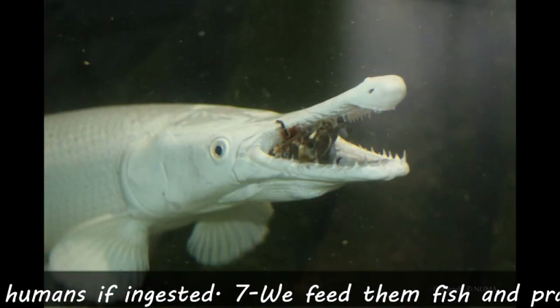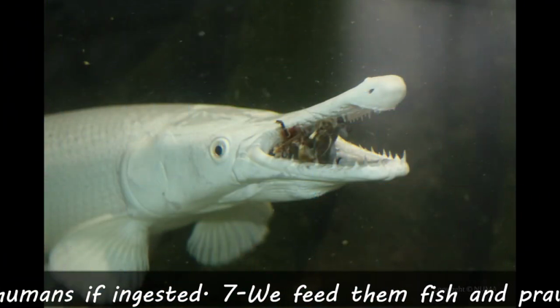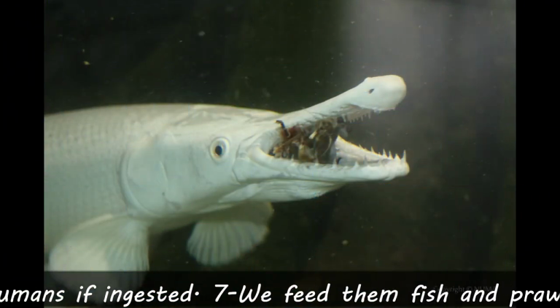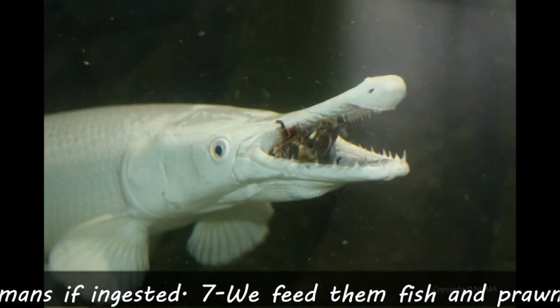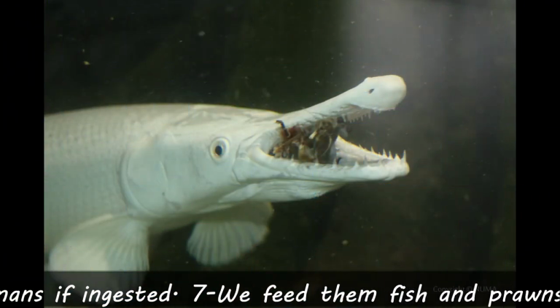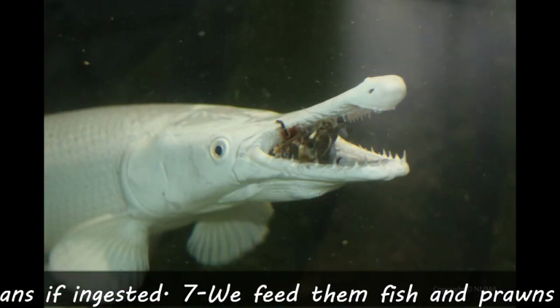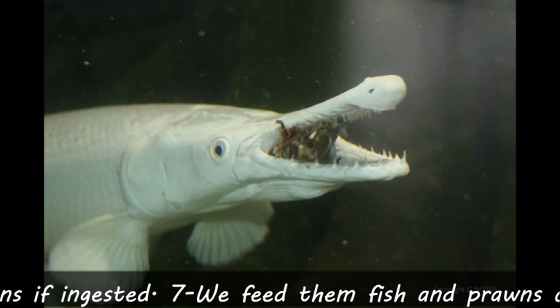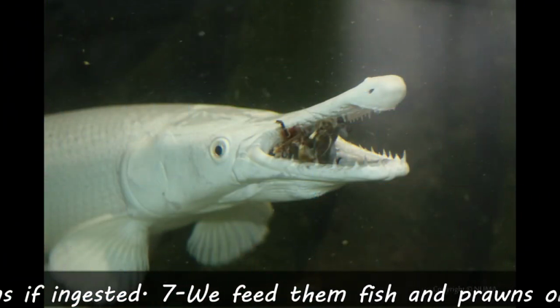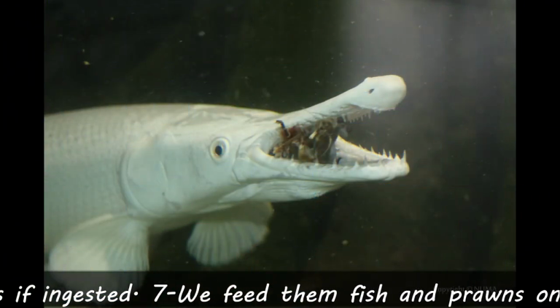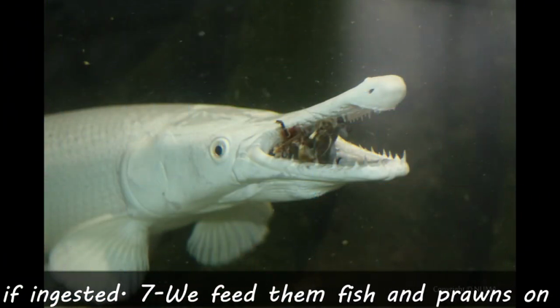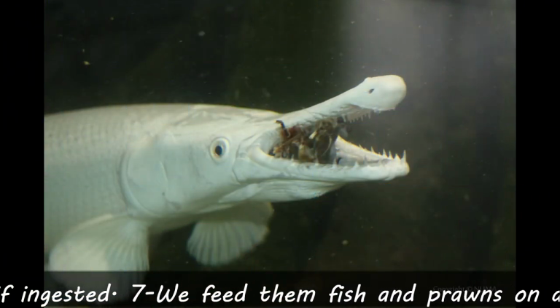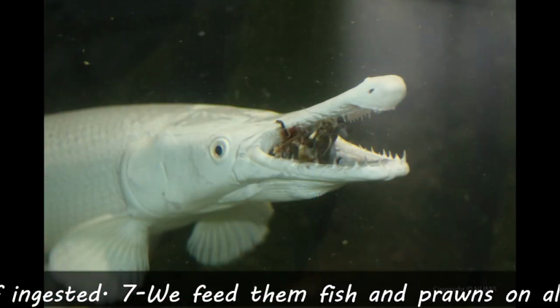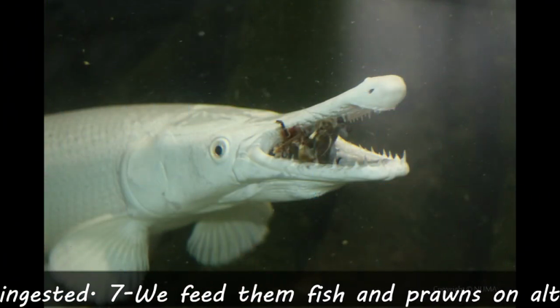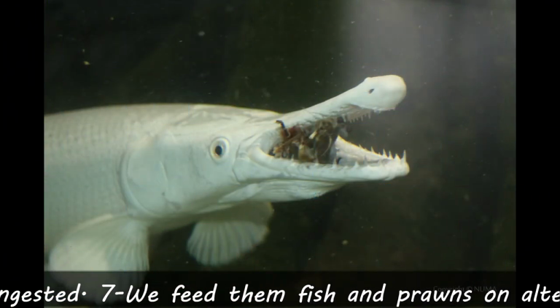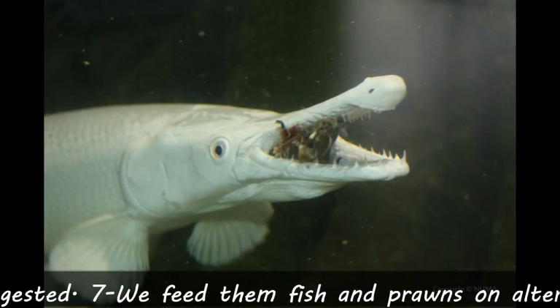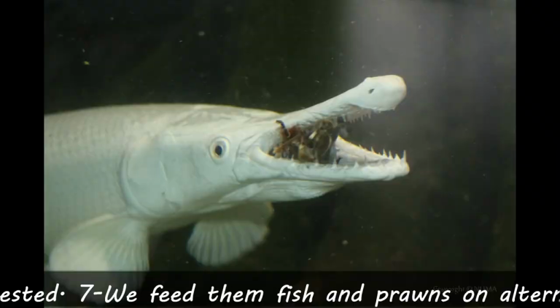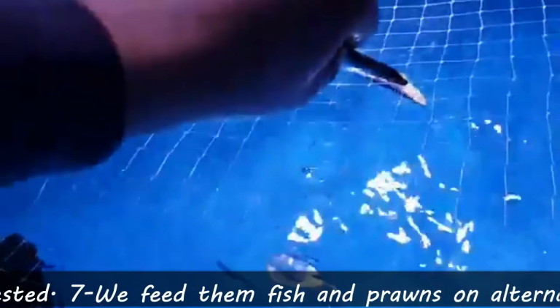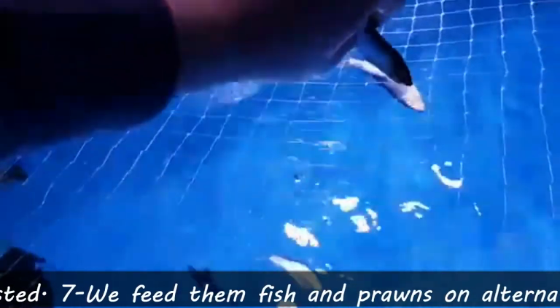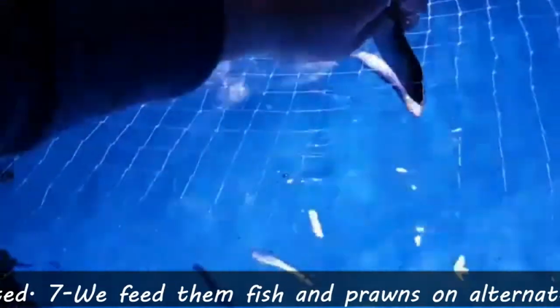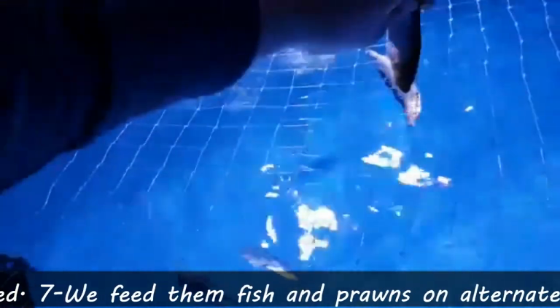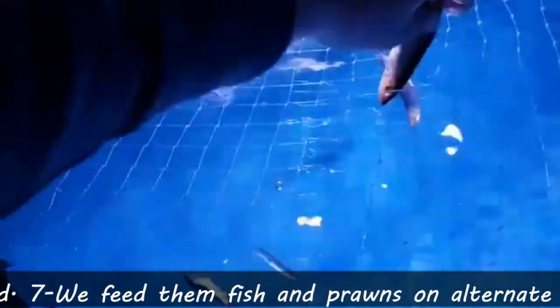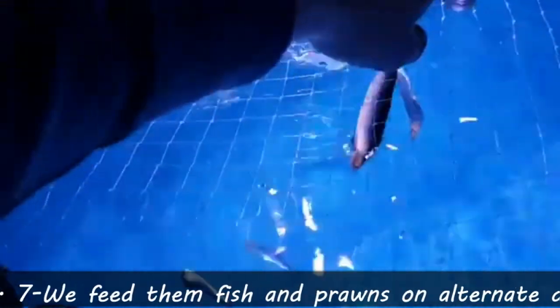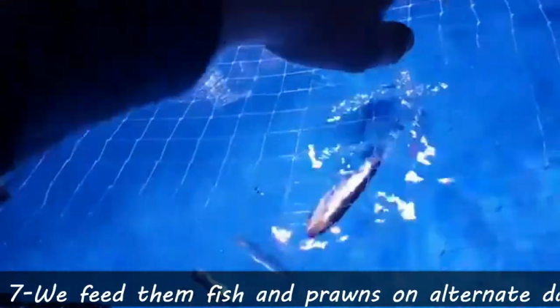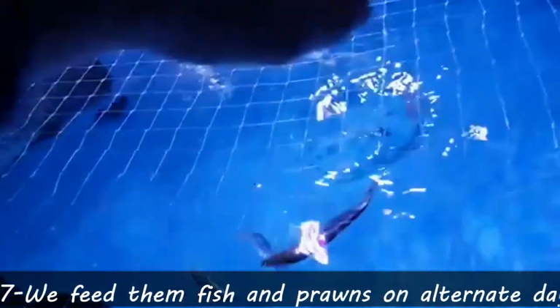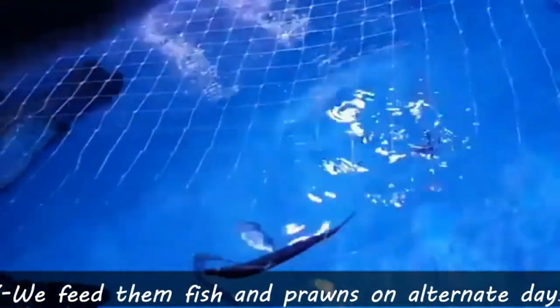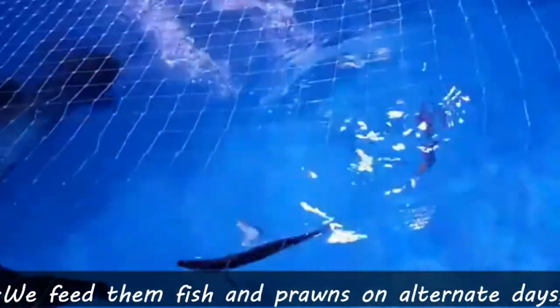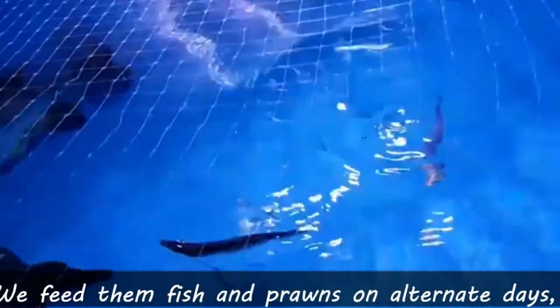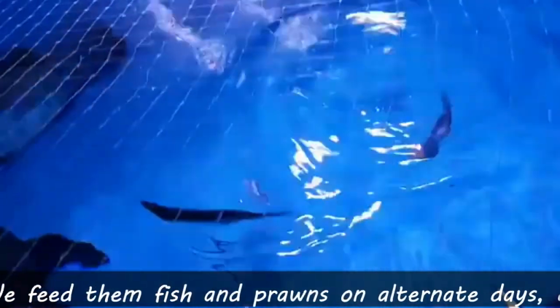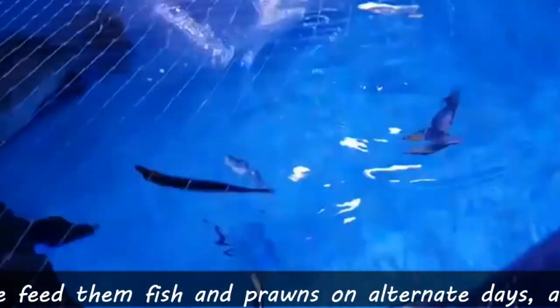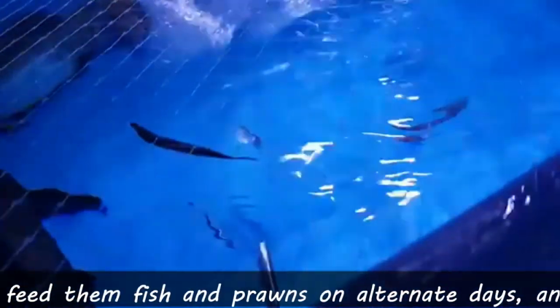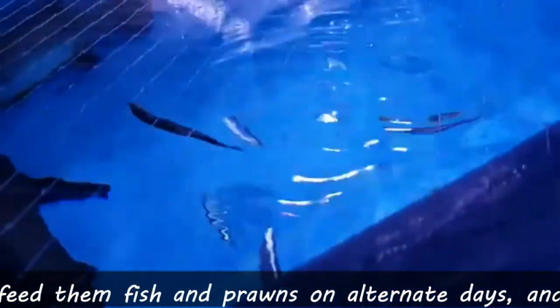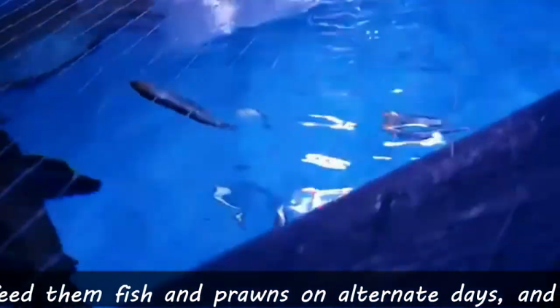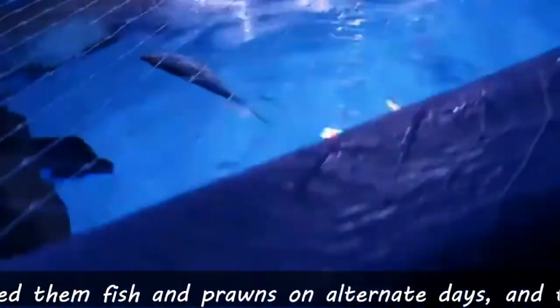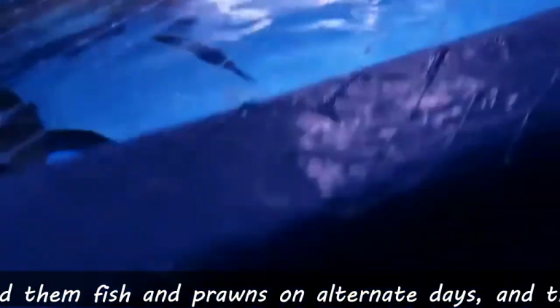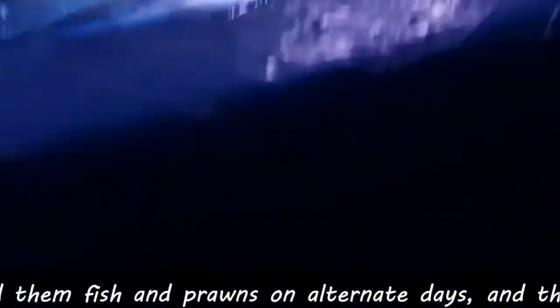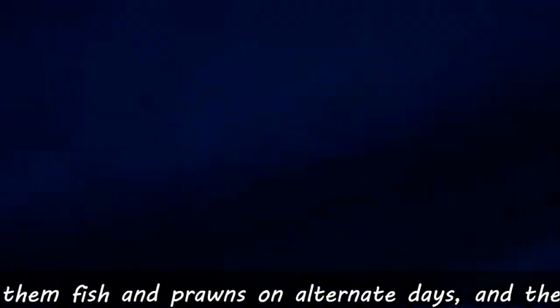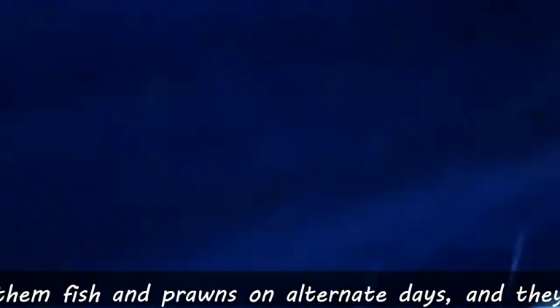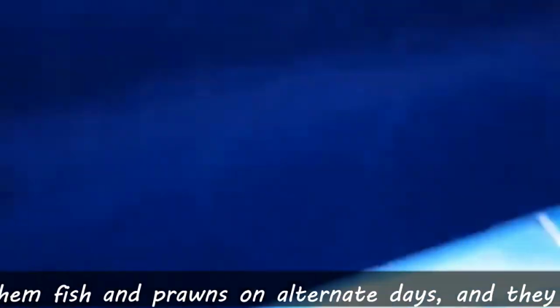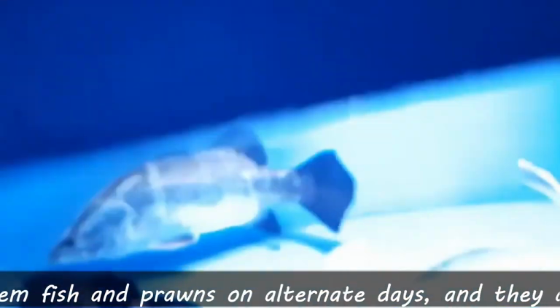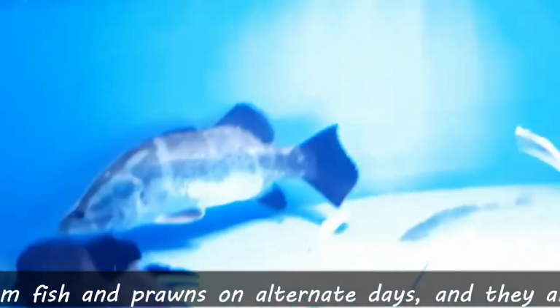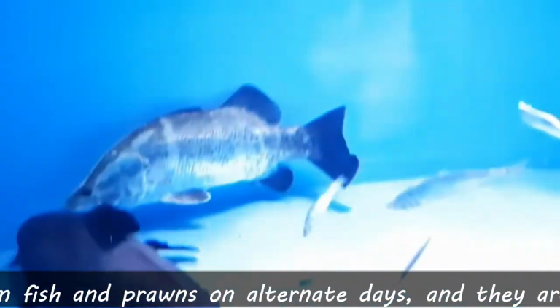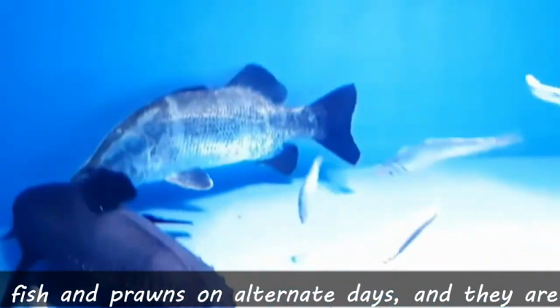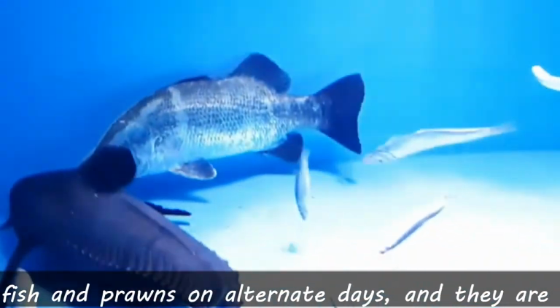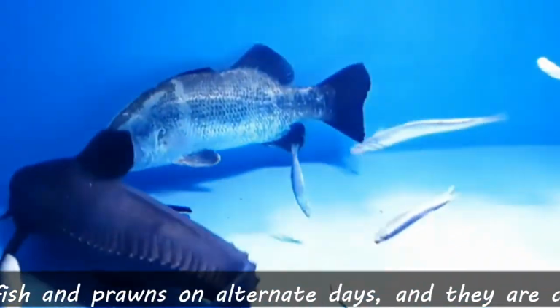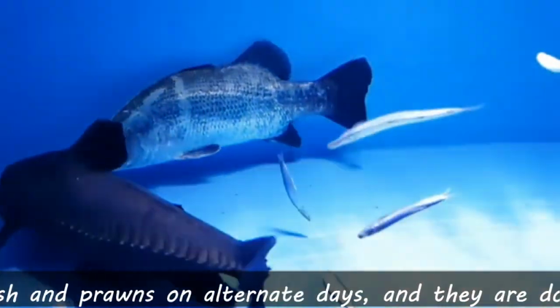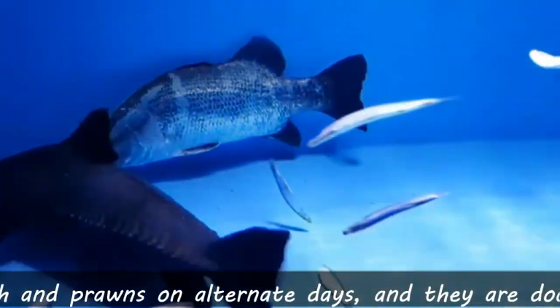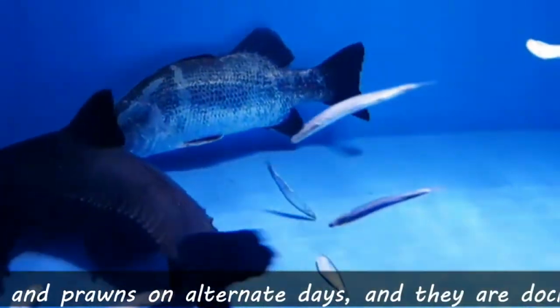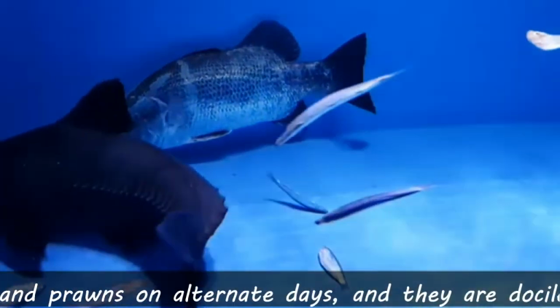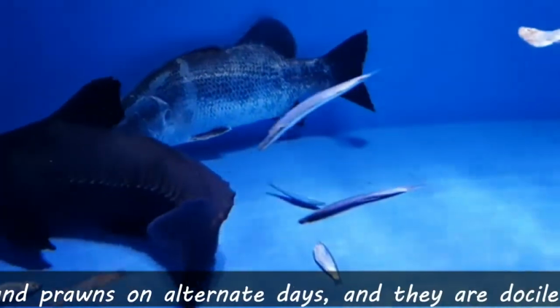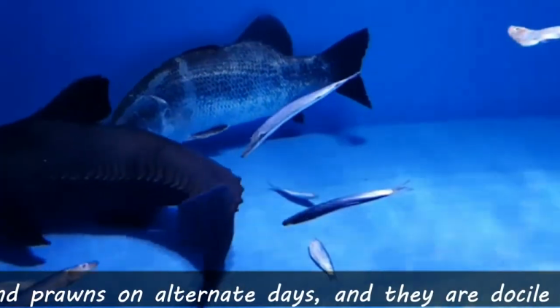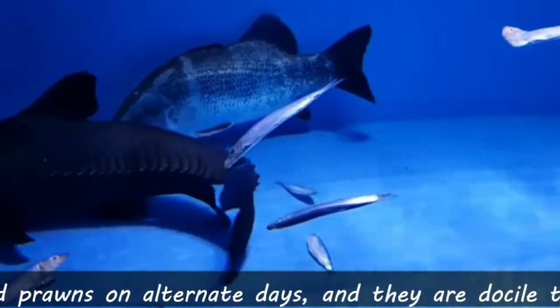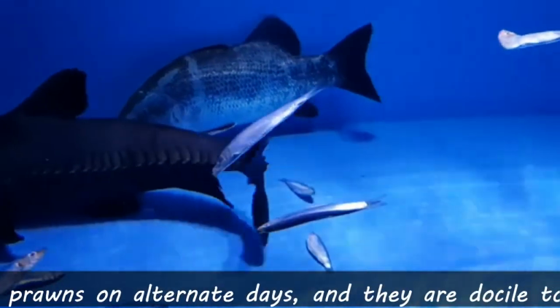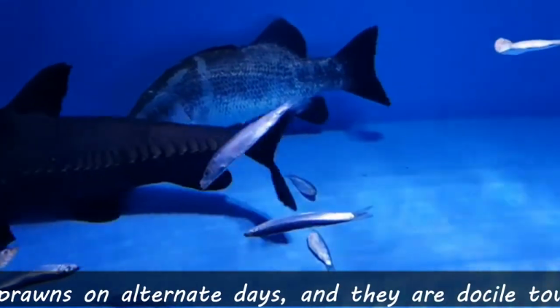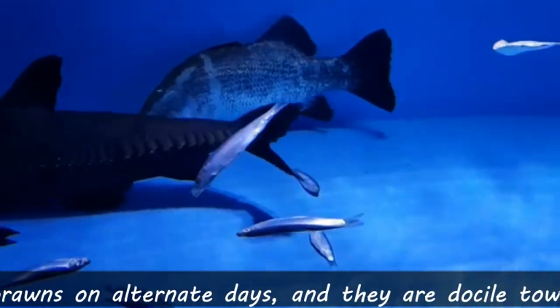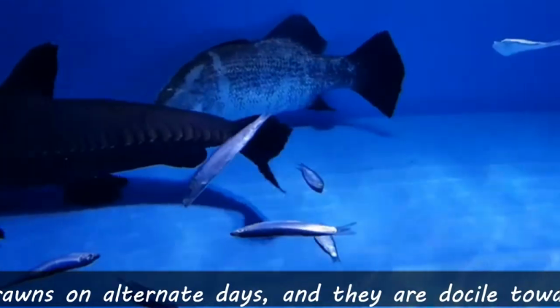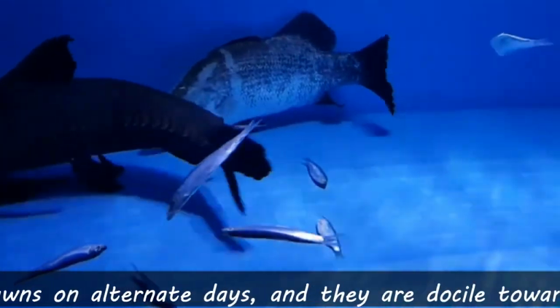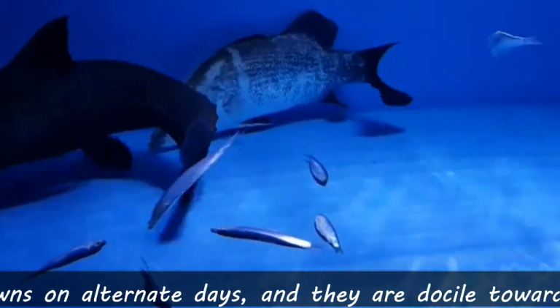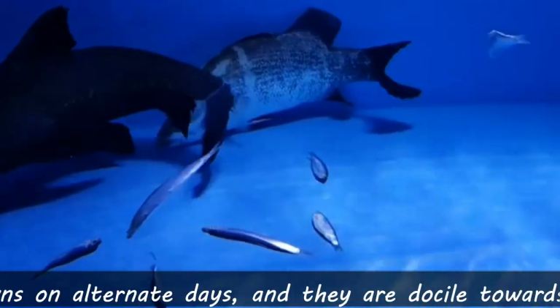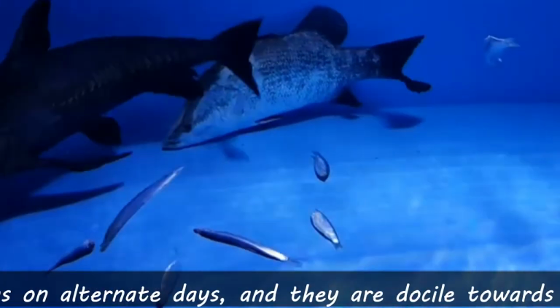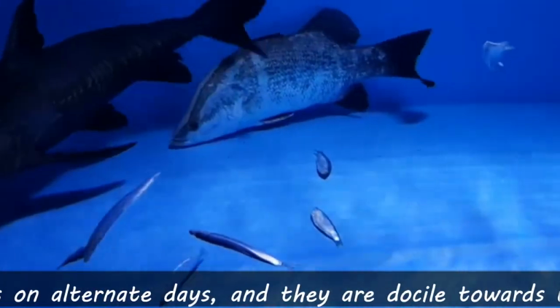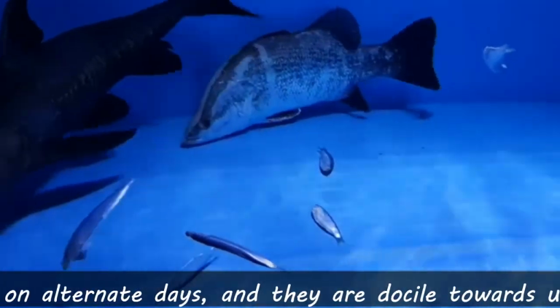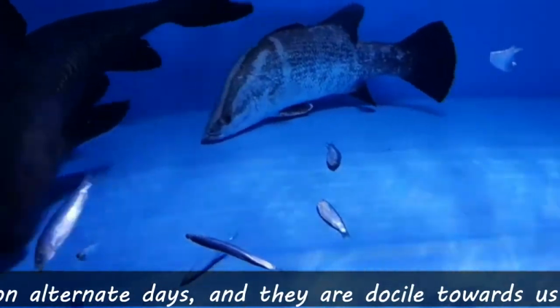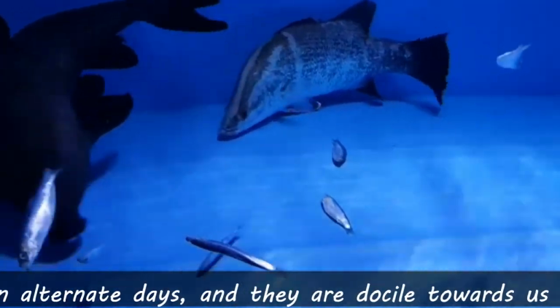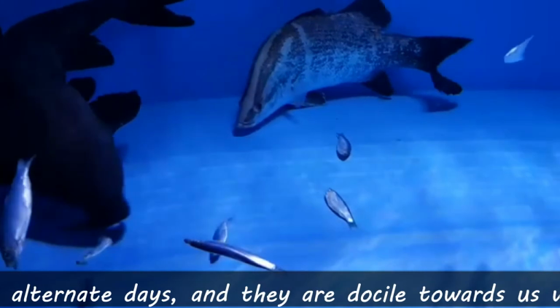Seventh fact: you can feed them fish and prawns on alternate days, and they are docile towards us when we dive to clean the habitat.